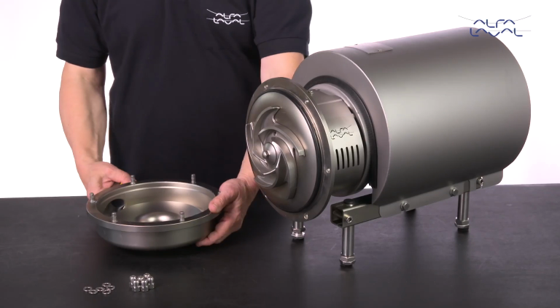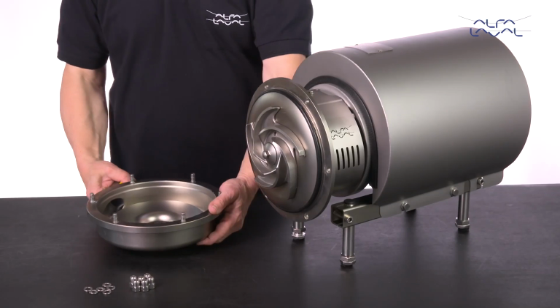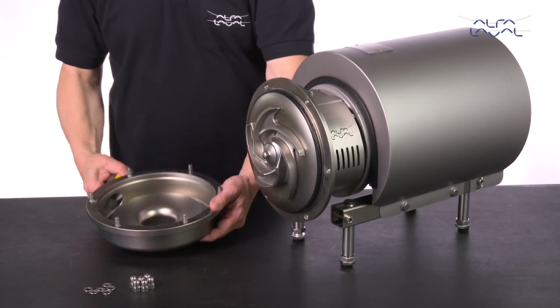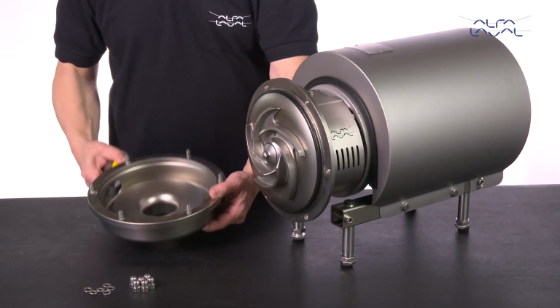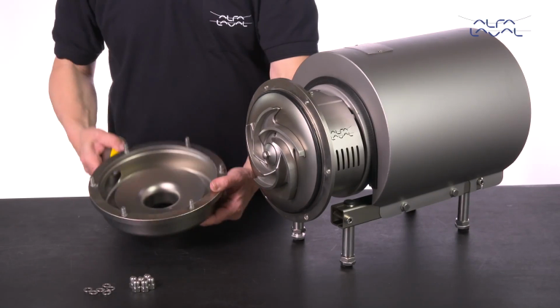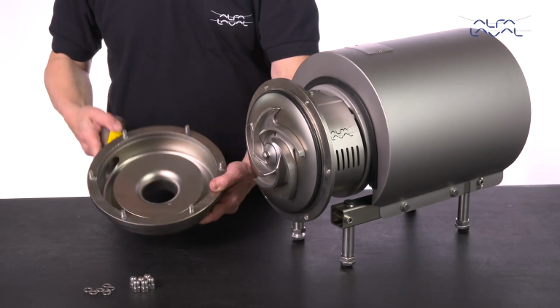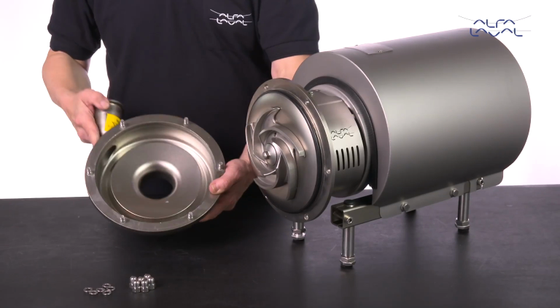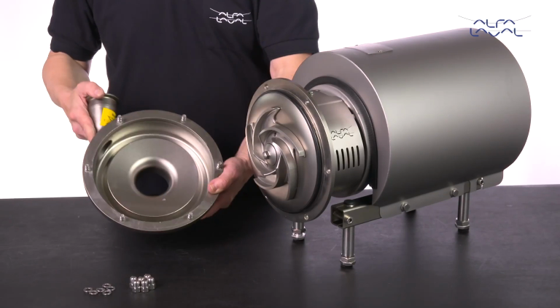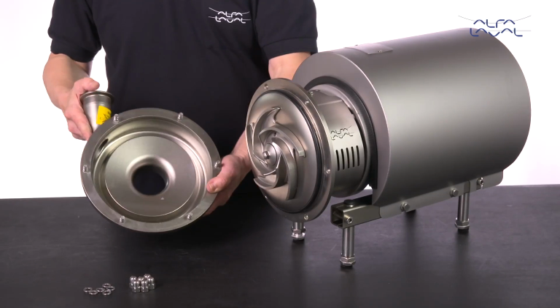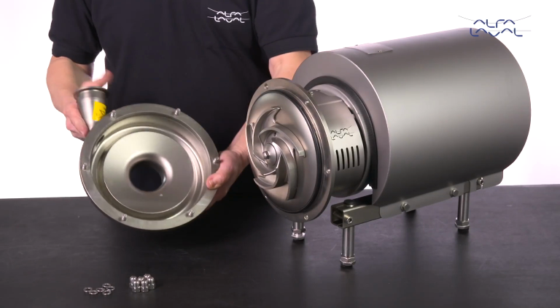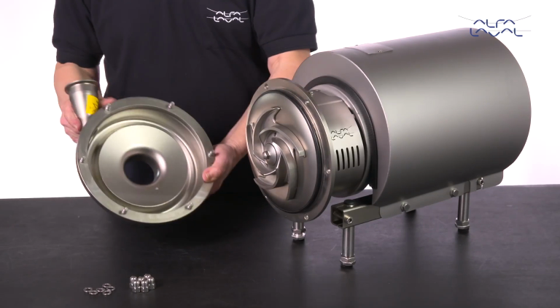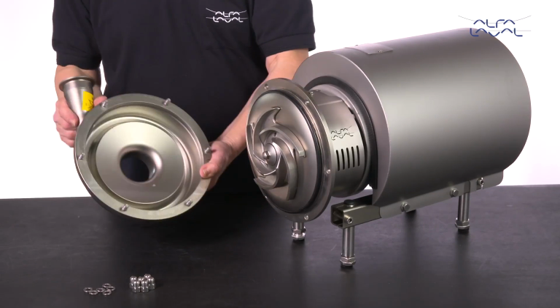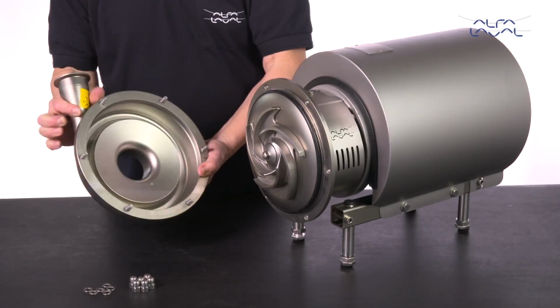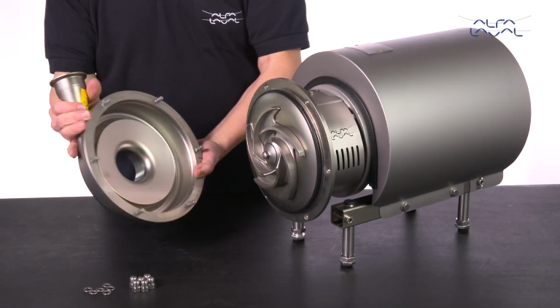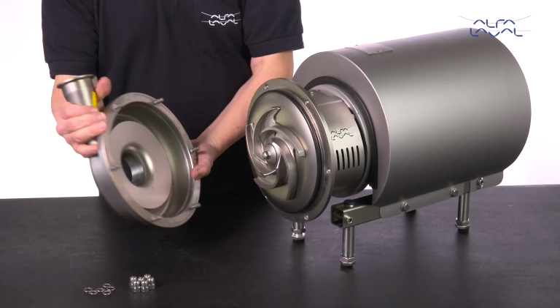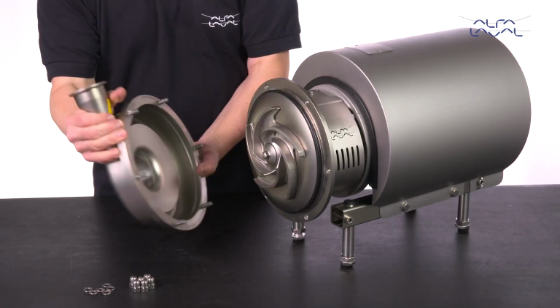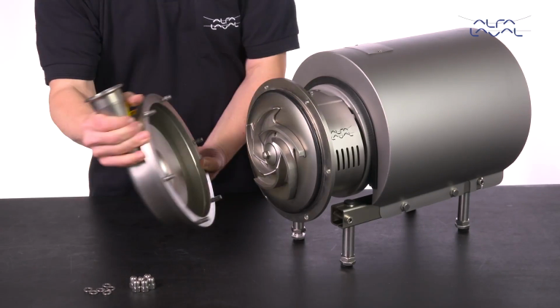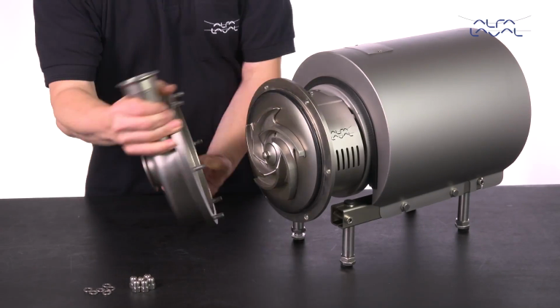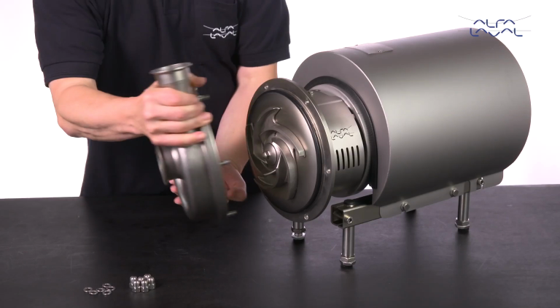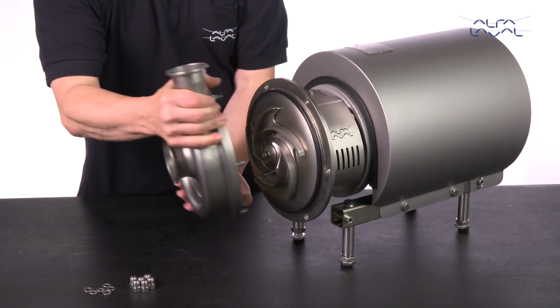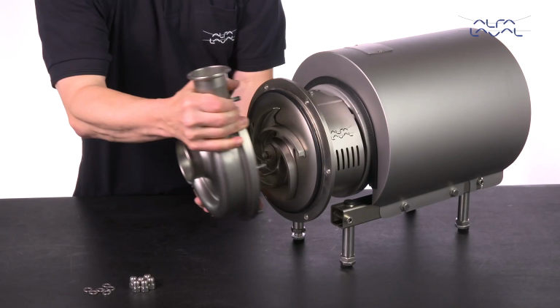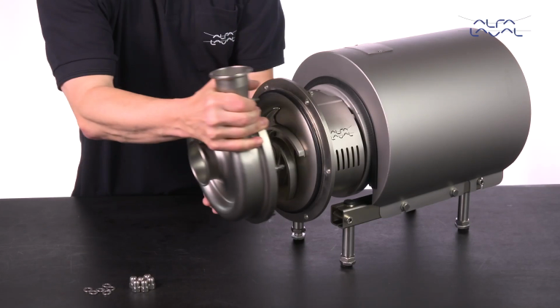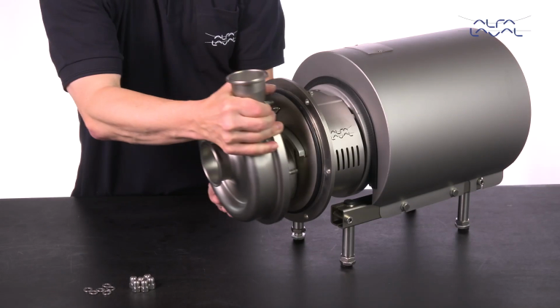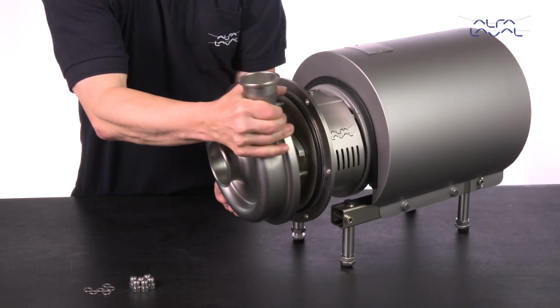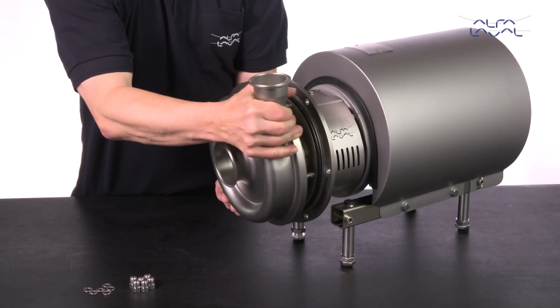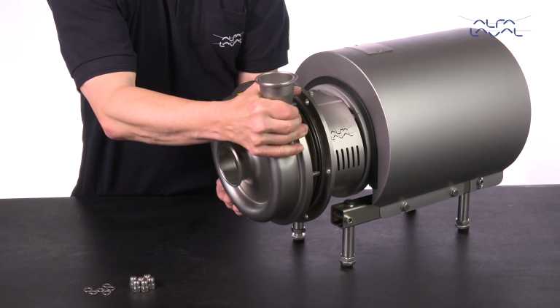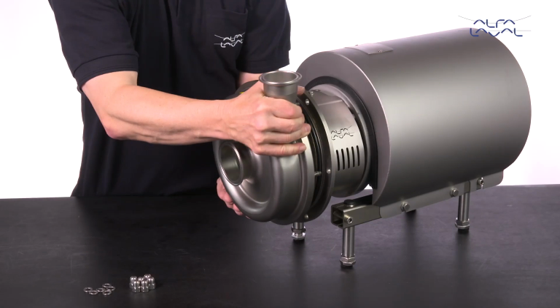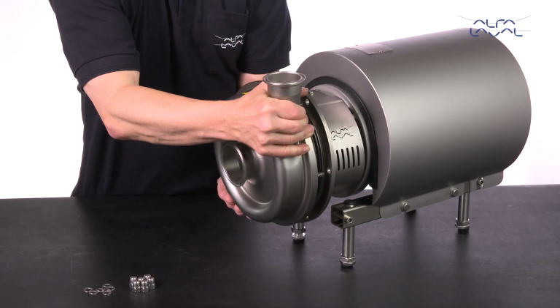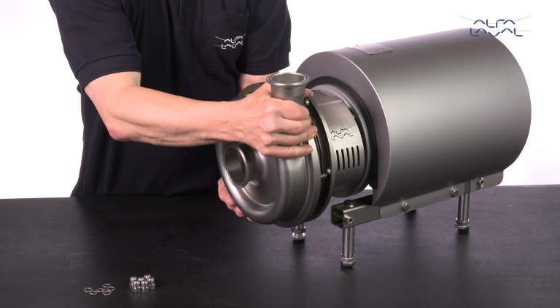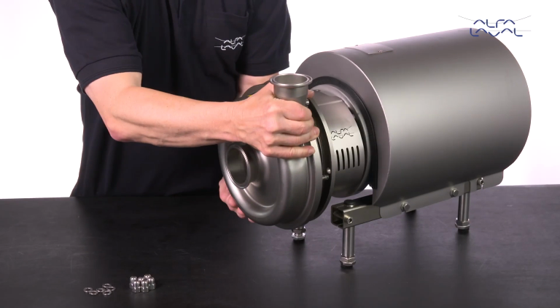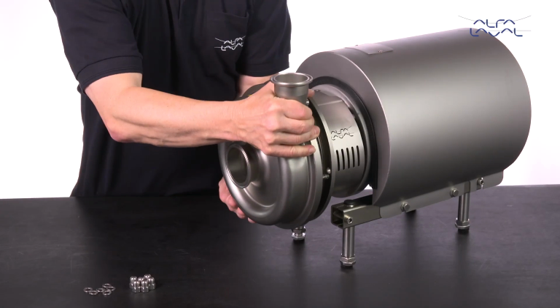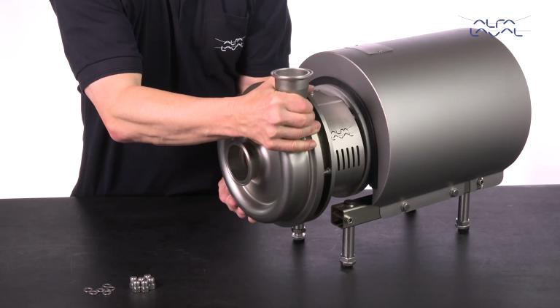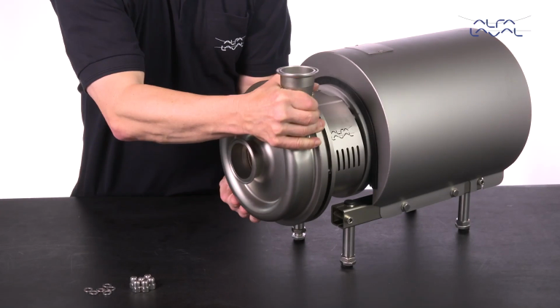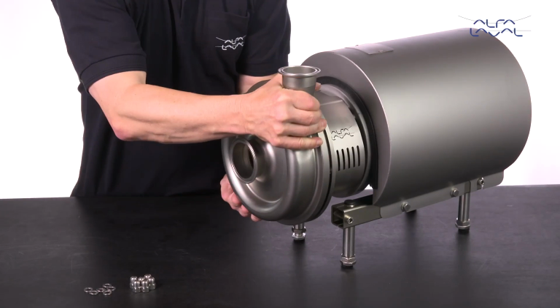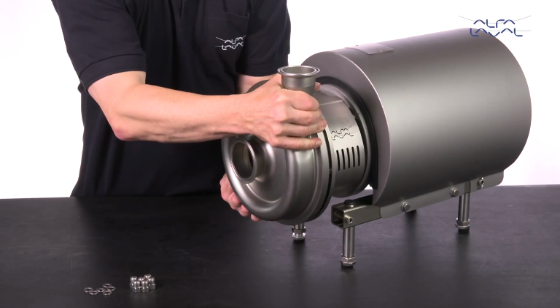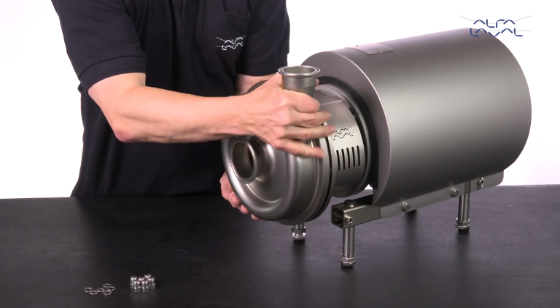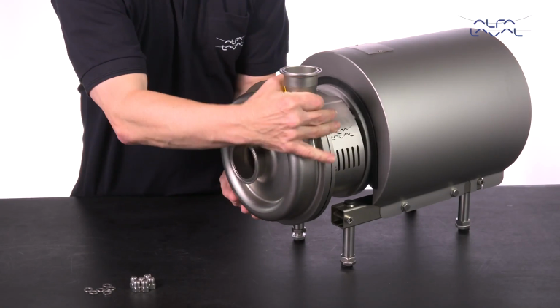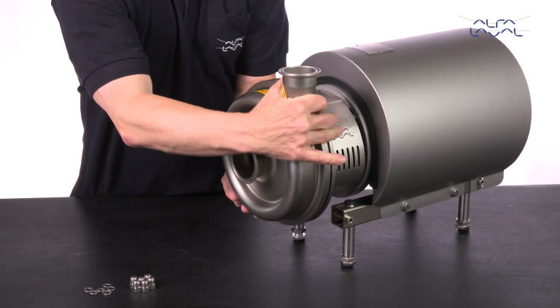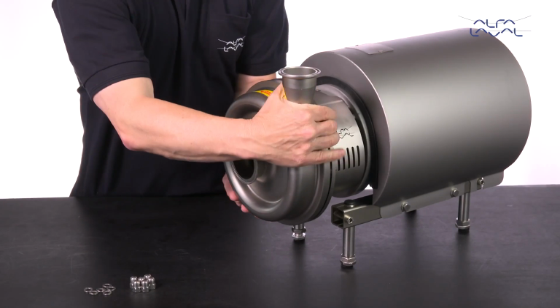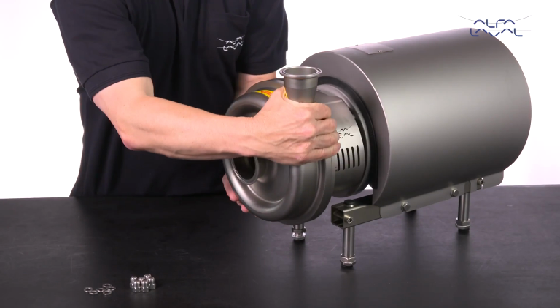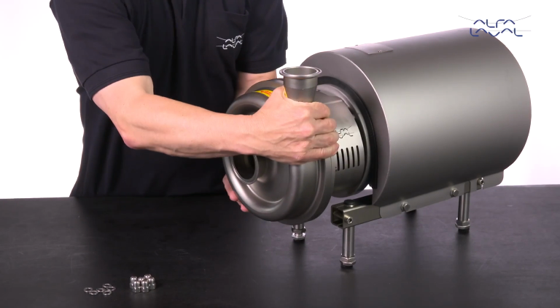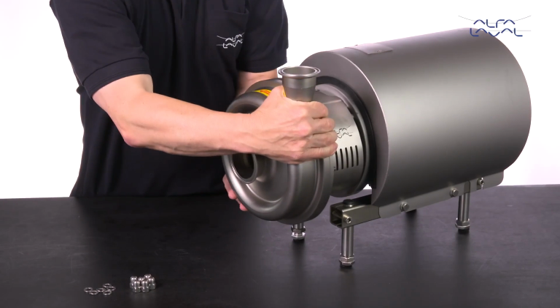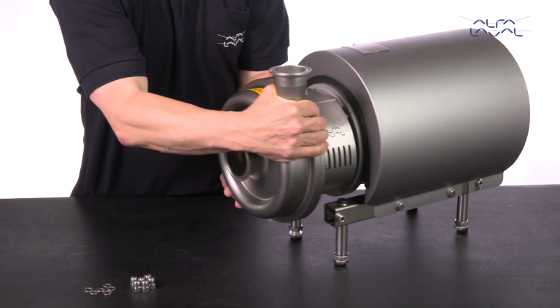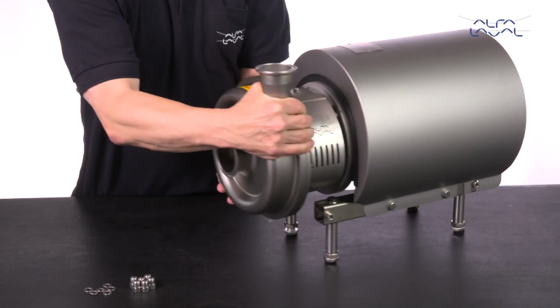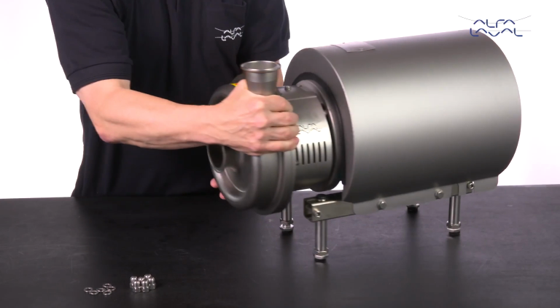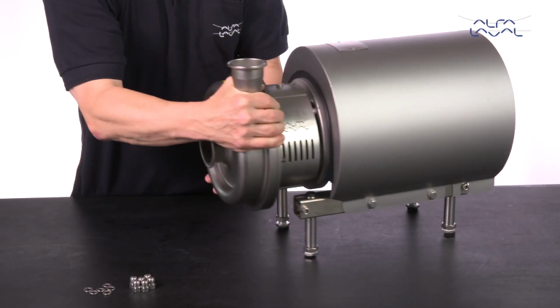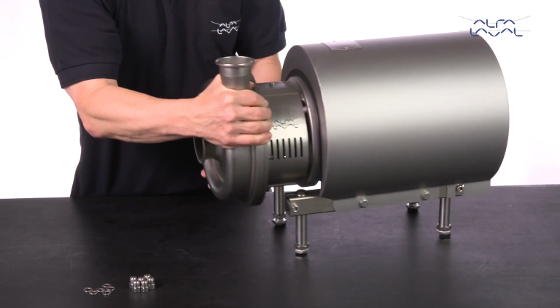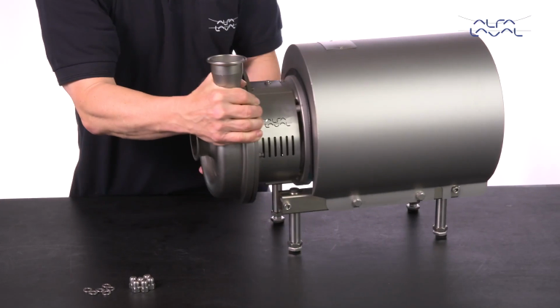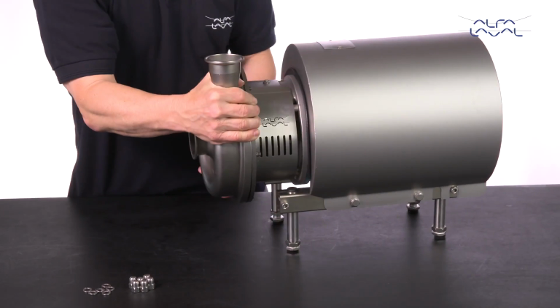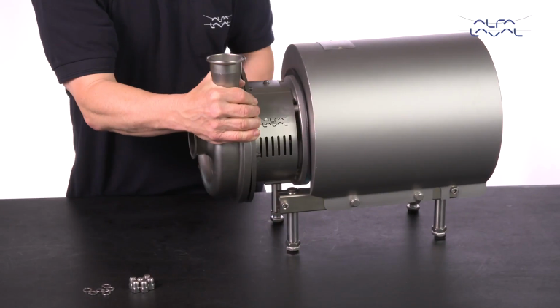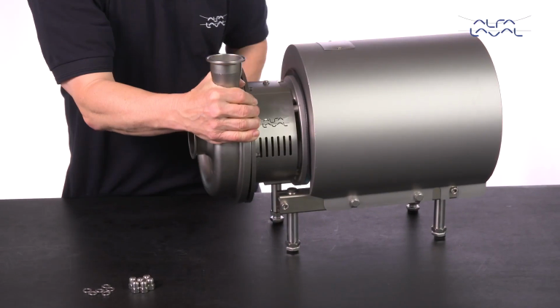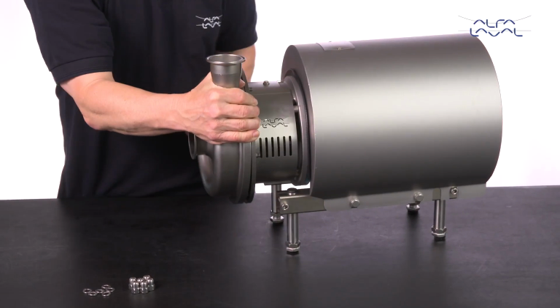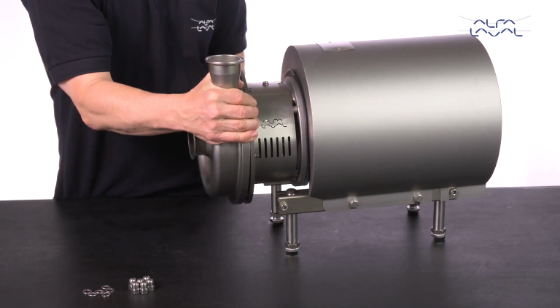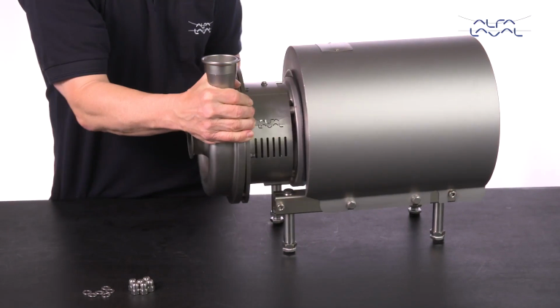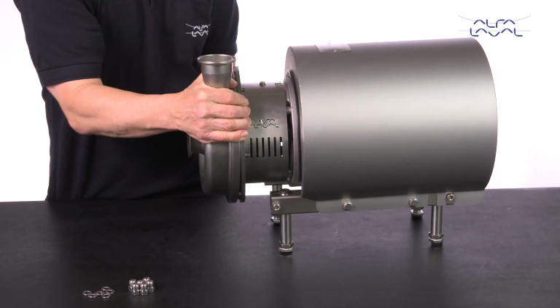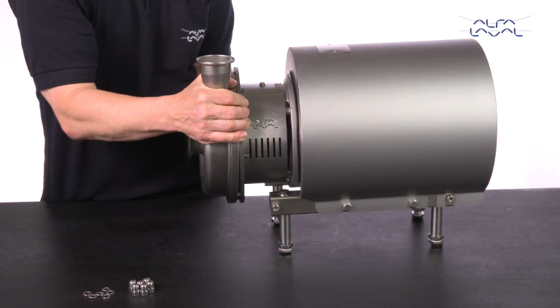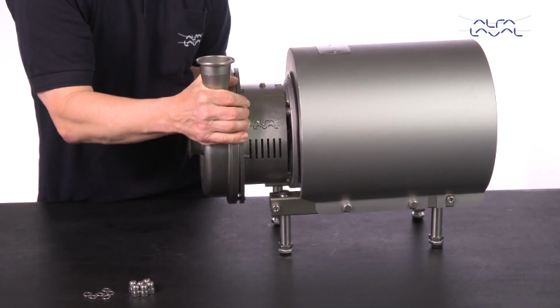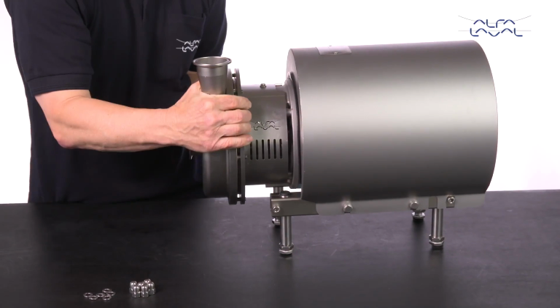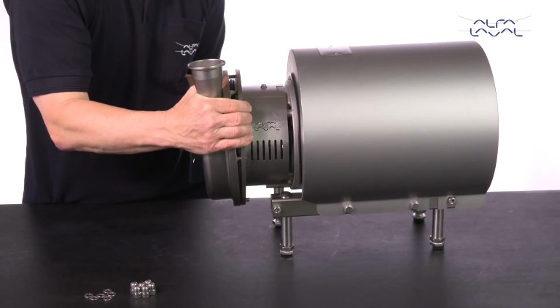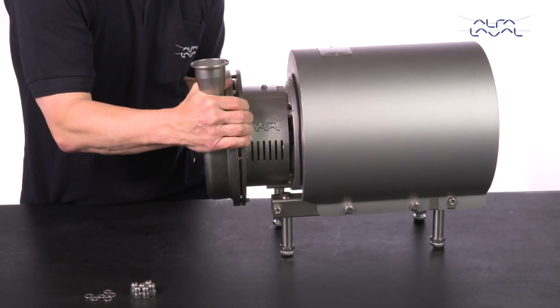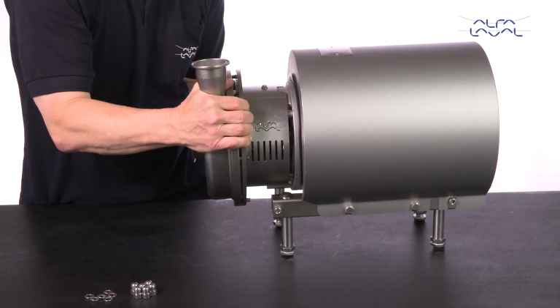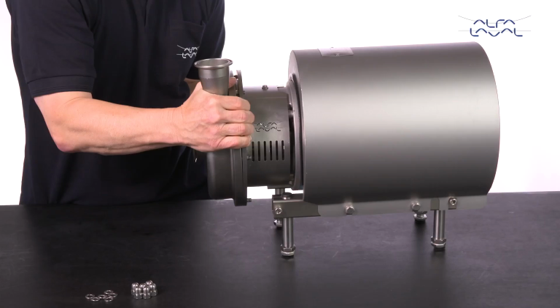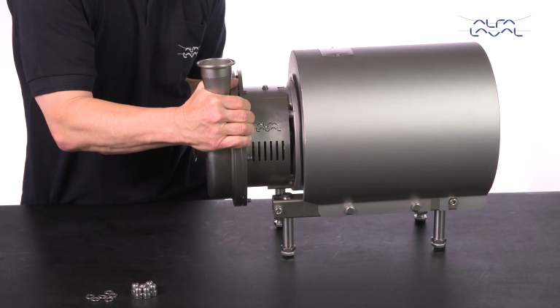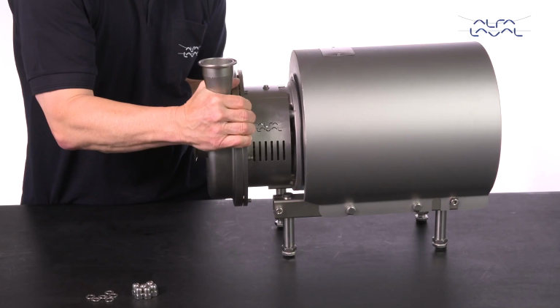Fit the pump casing, washers and cap nuts. Tighten the cap nuts according to the torque values in the instruction manual.